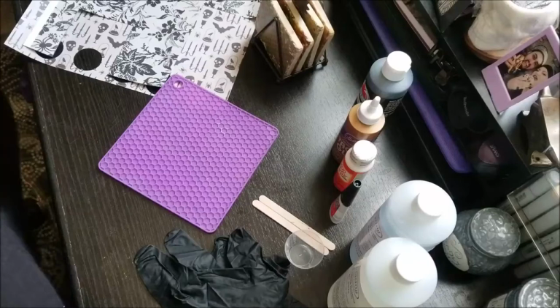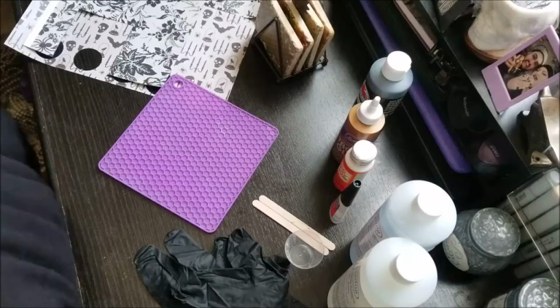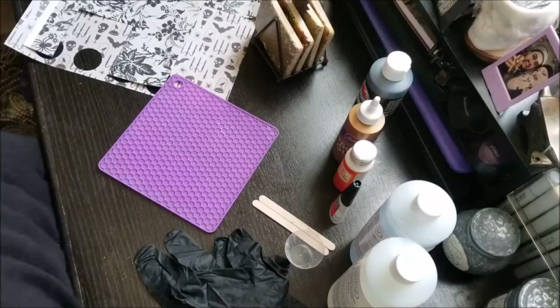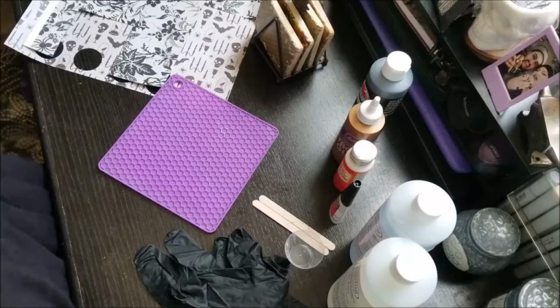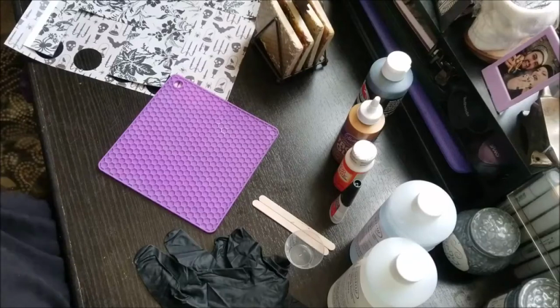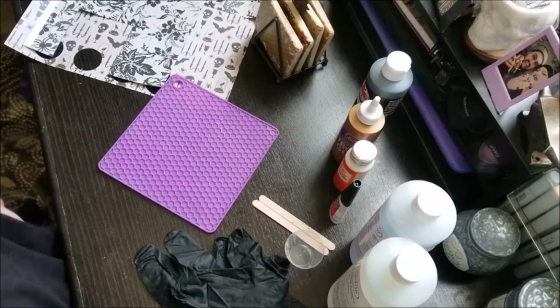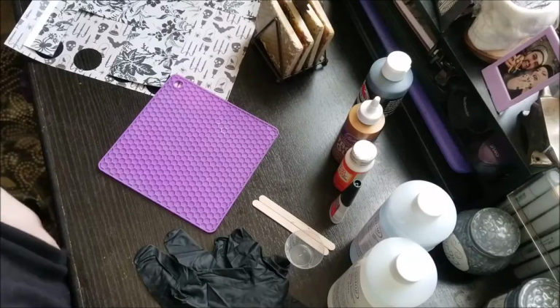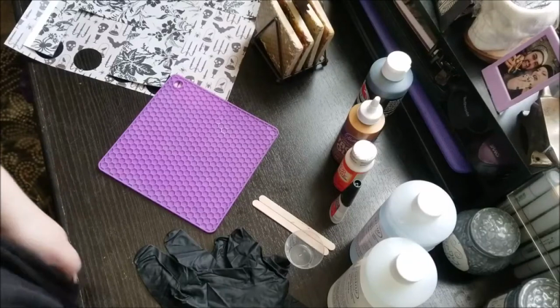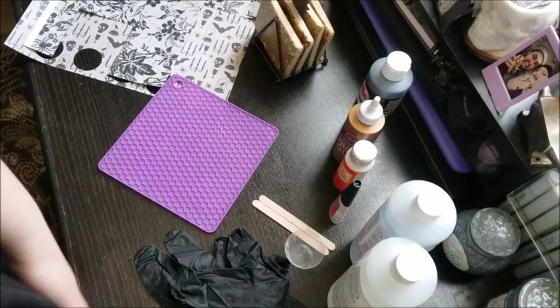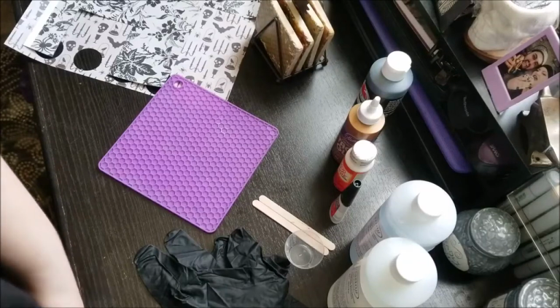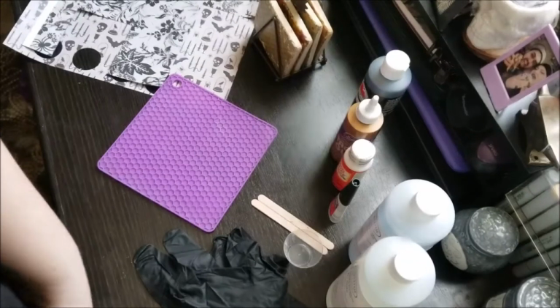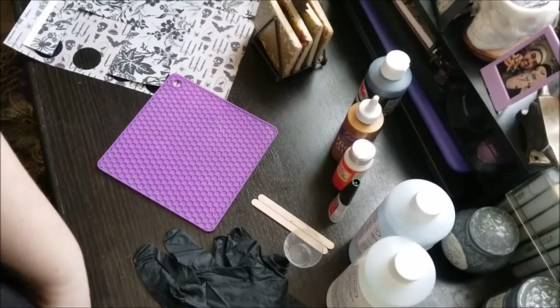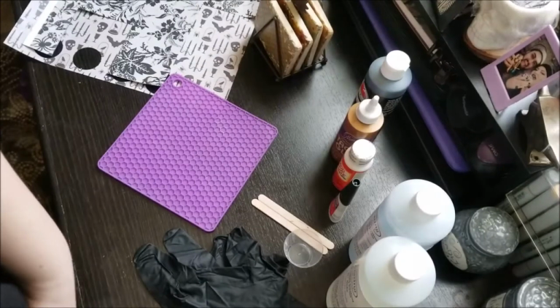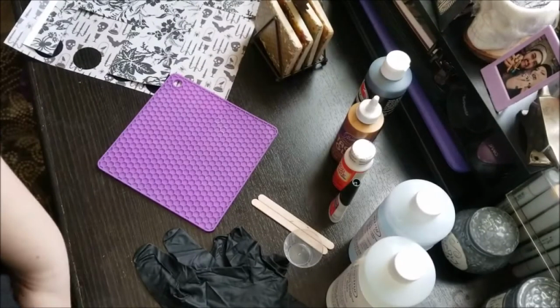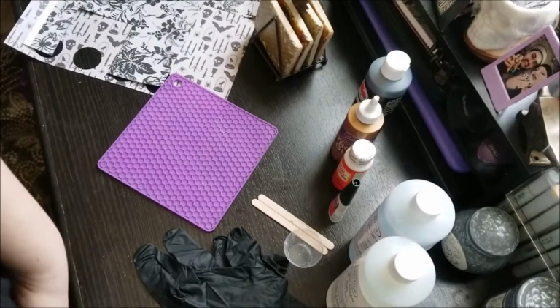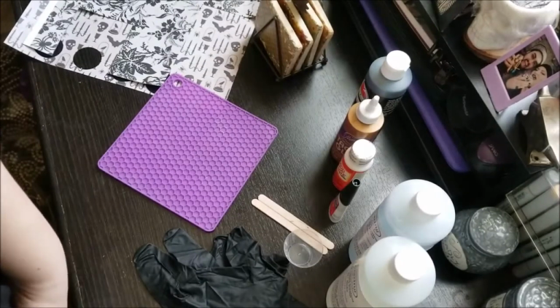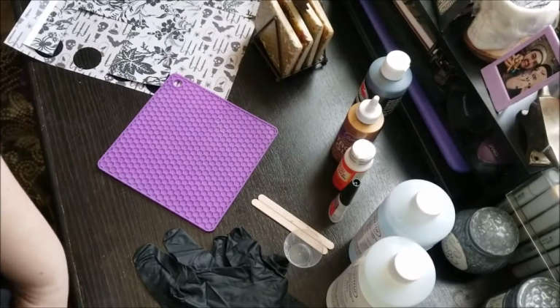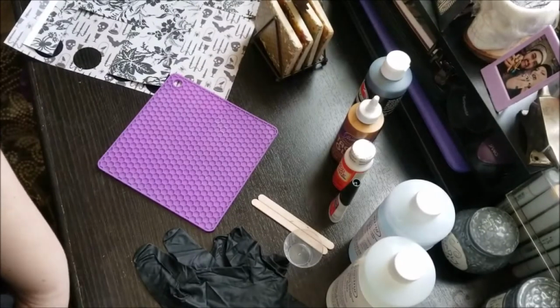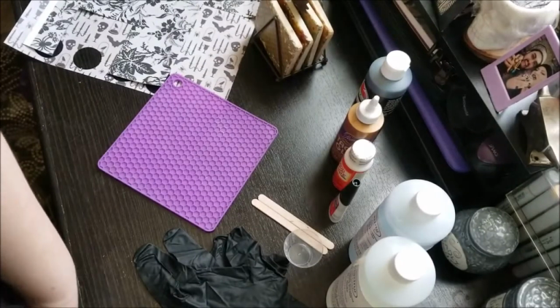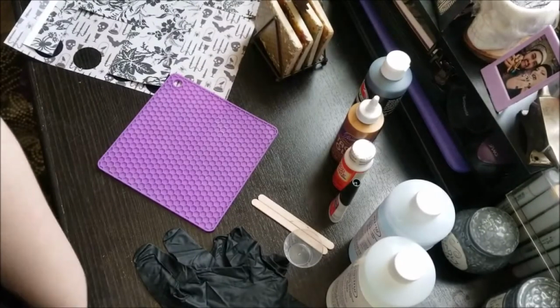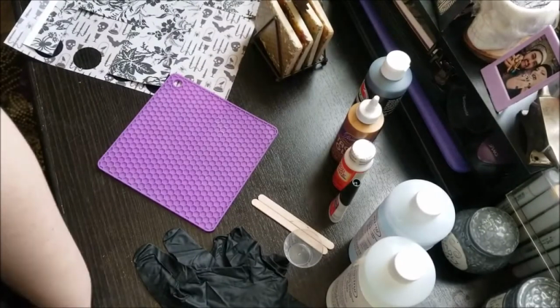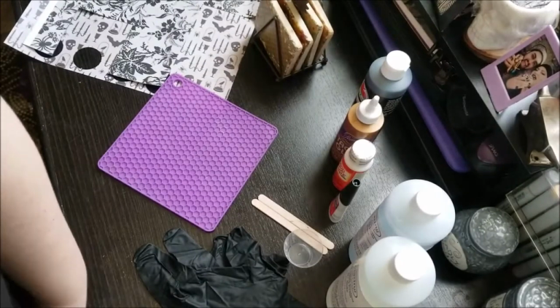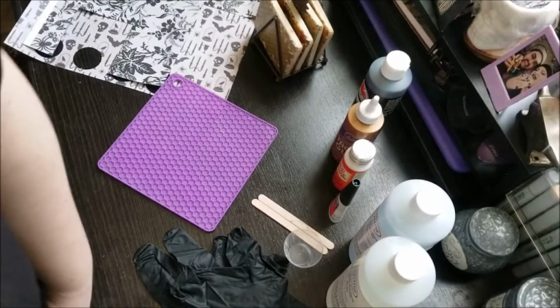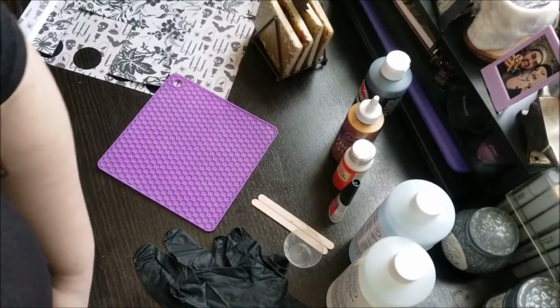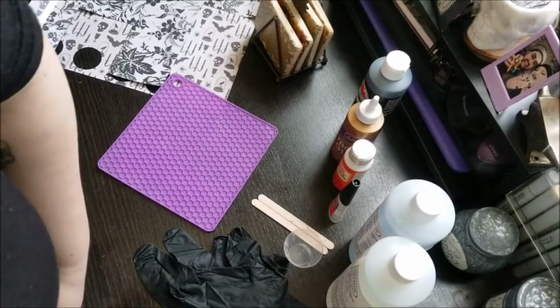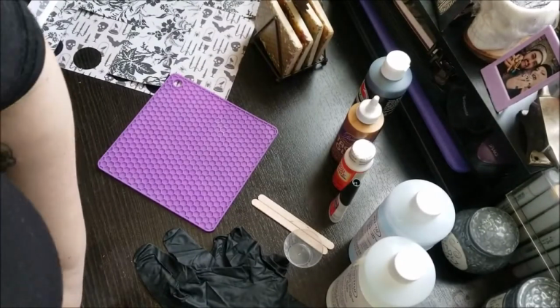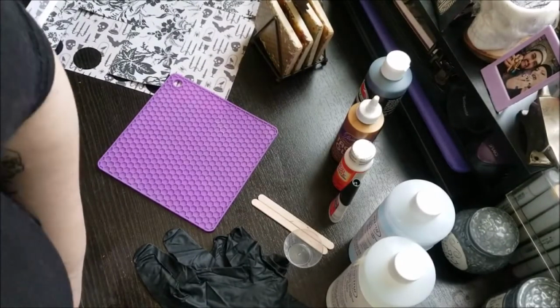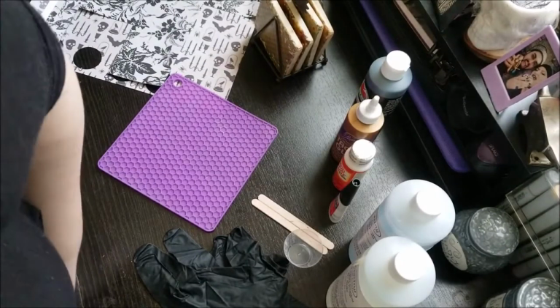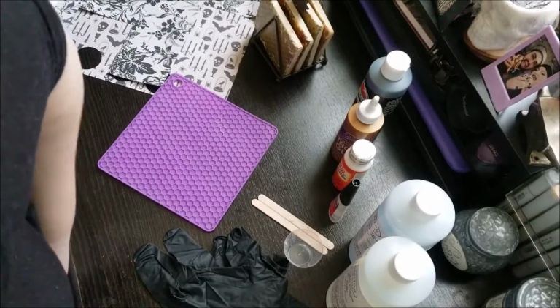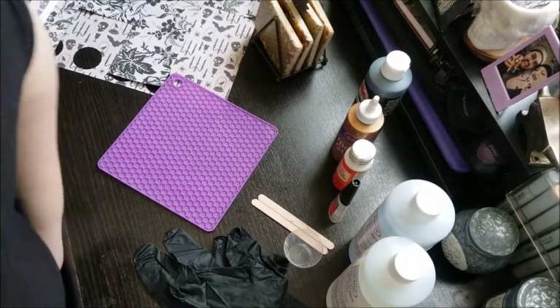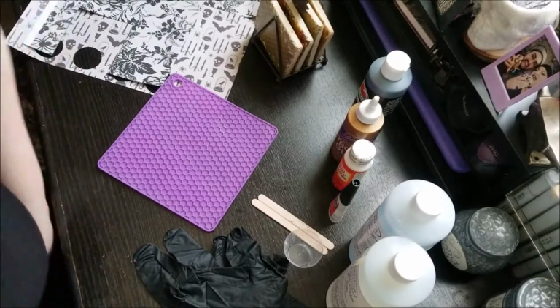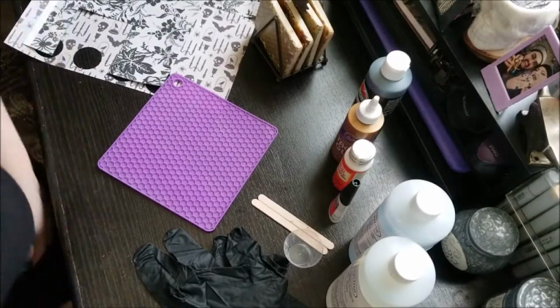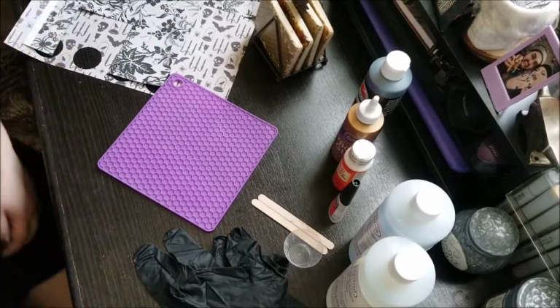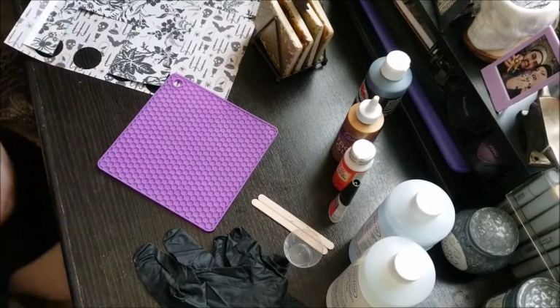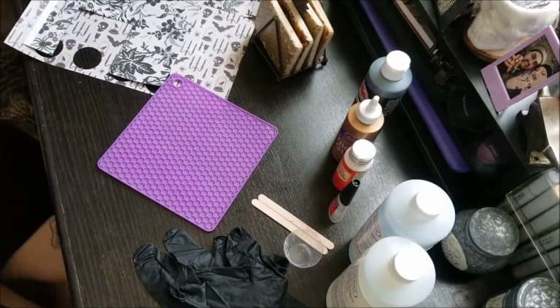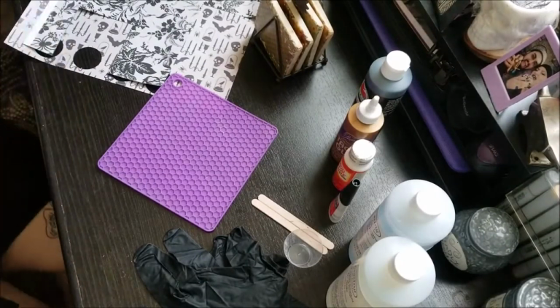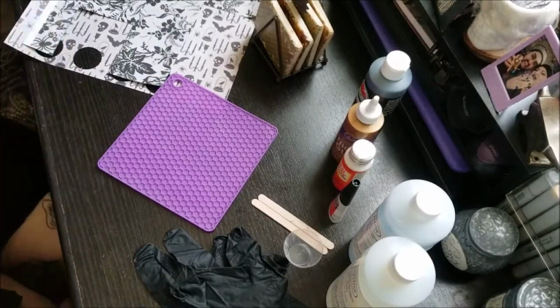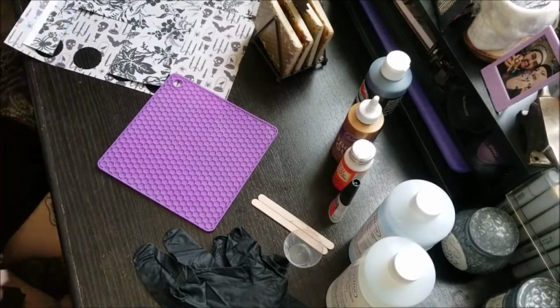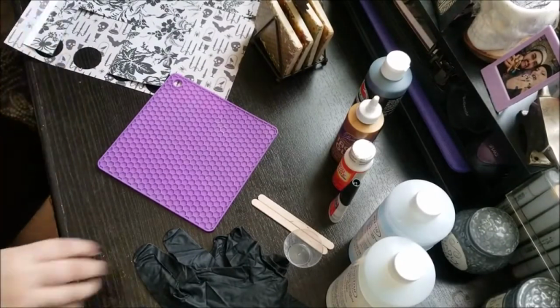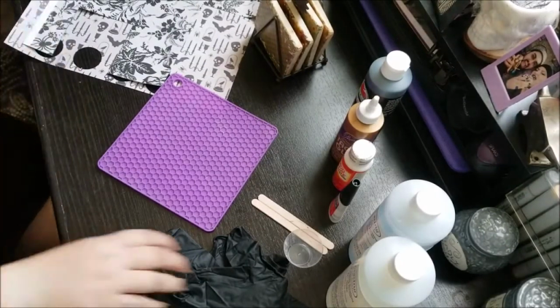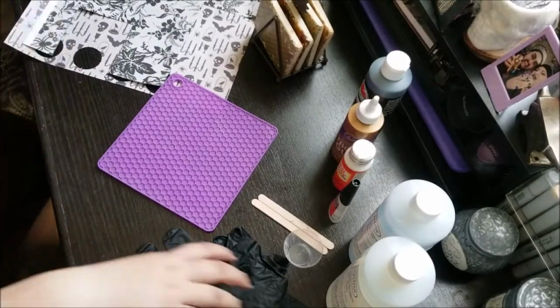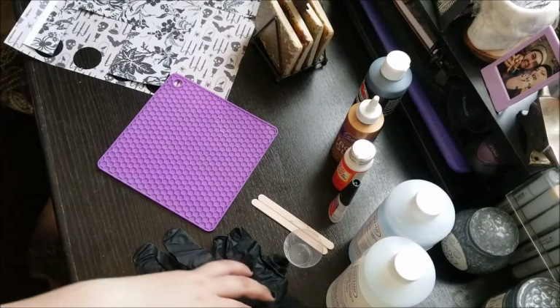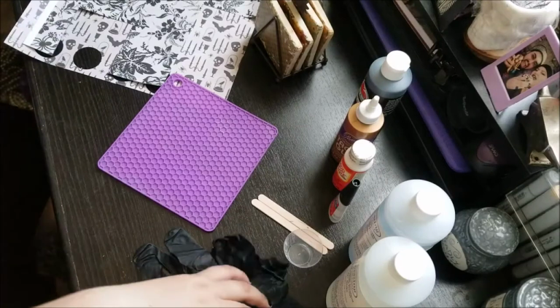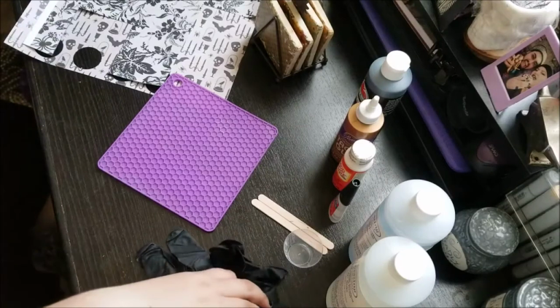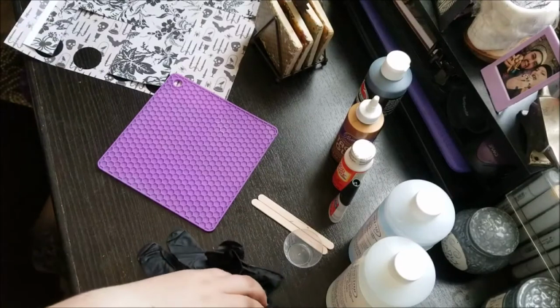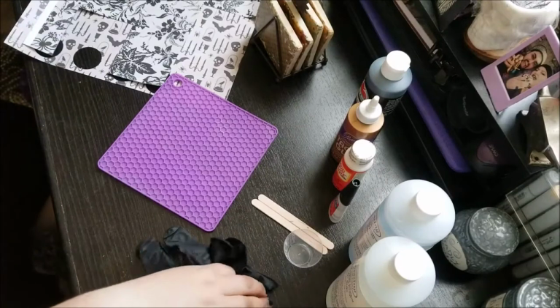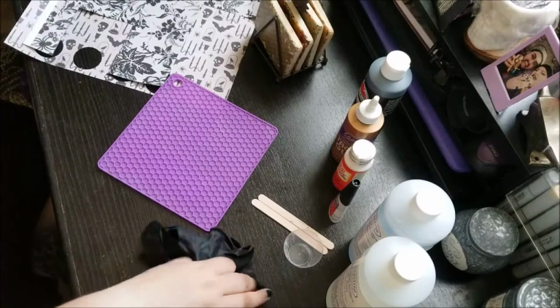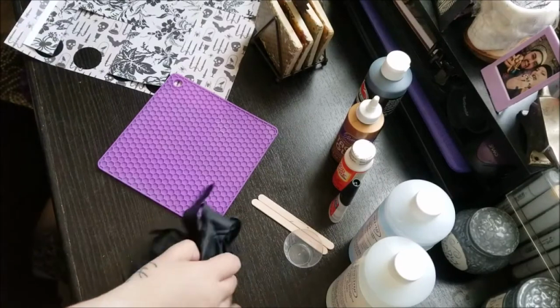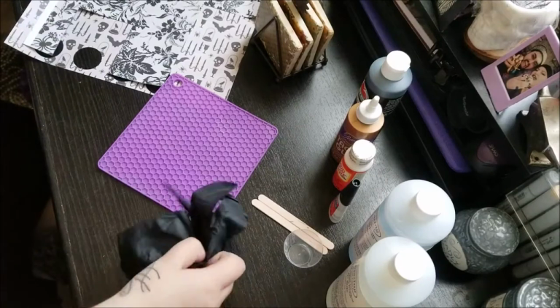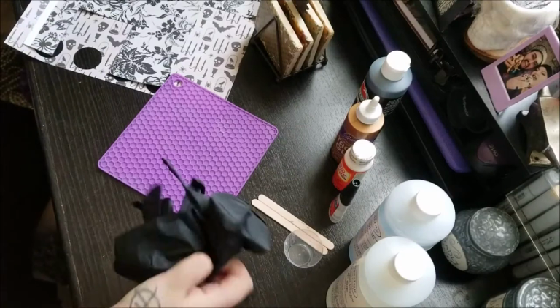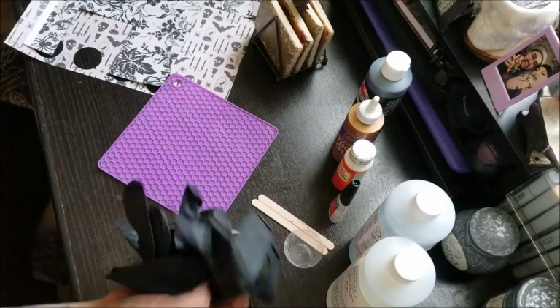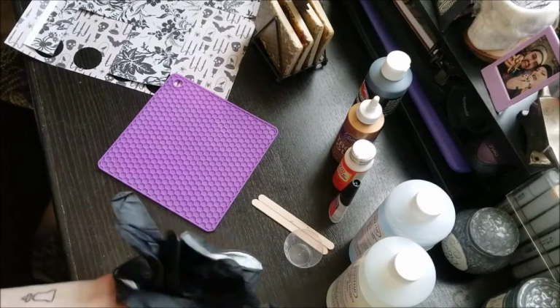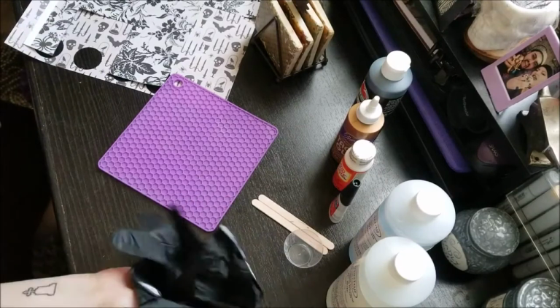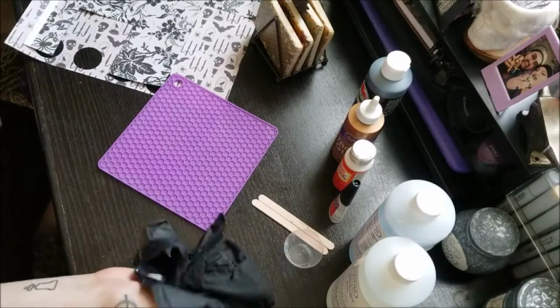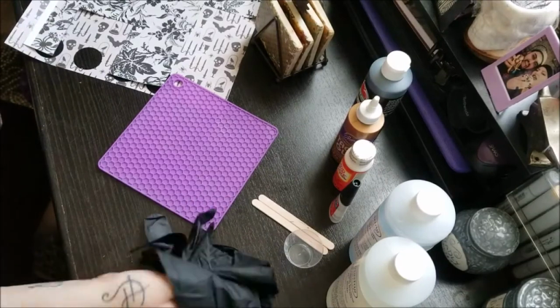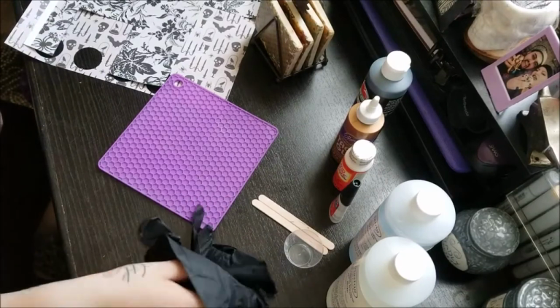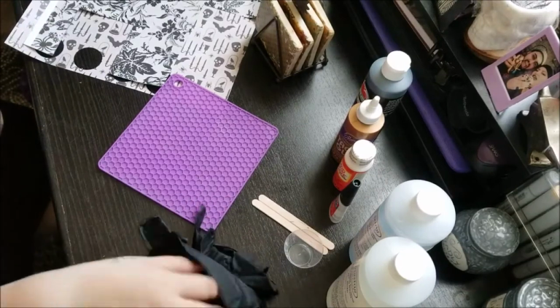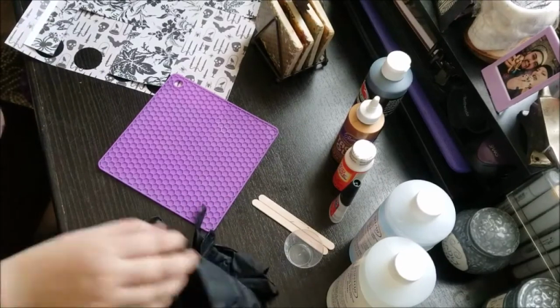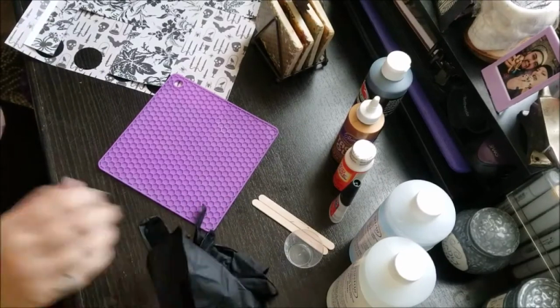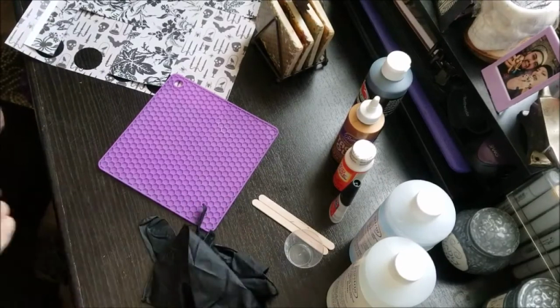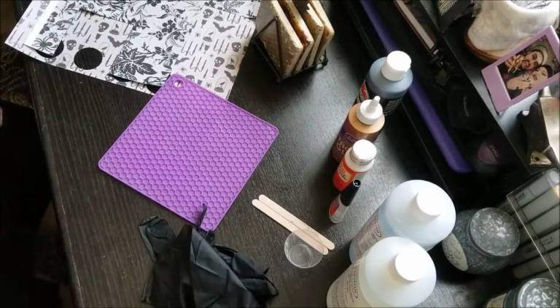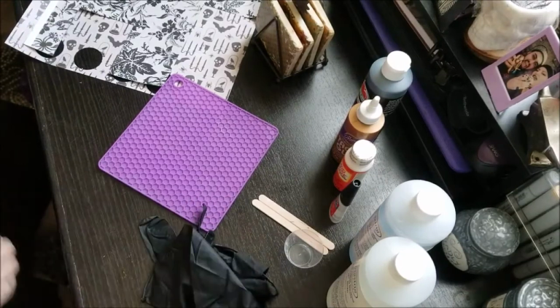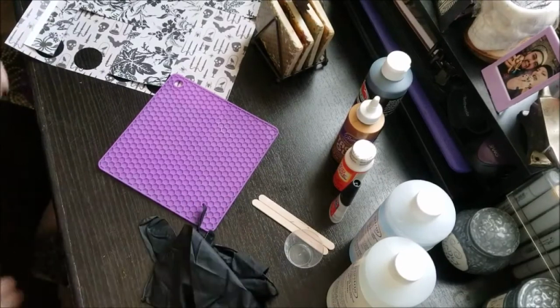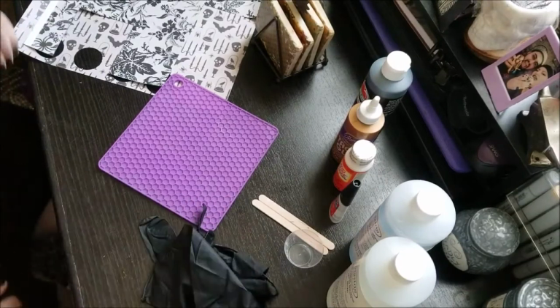Hey boys and girls, welcome back to Gotham The Budget and today we are making DIY coasters with resin.